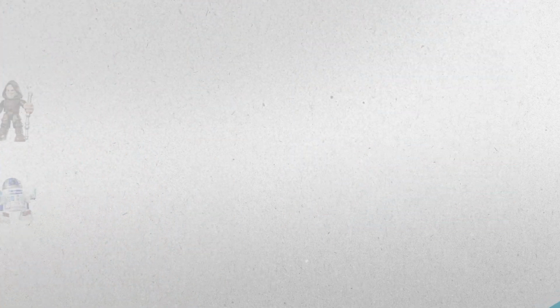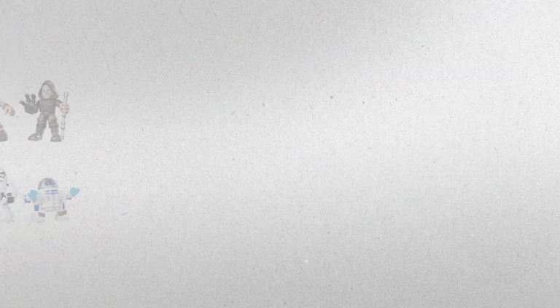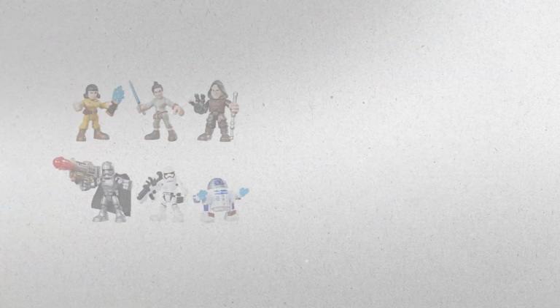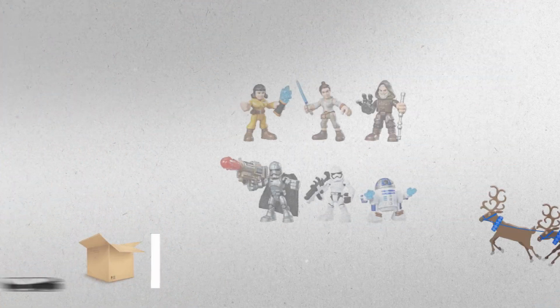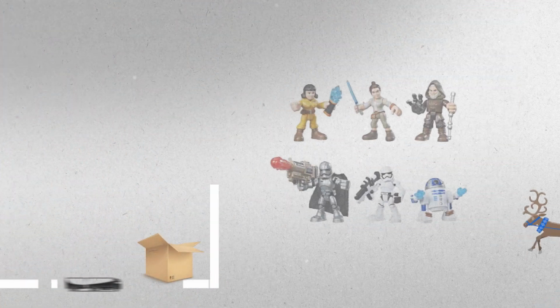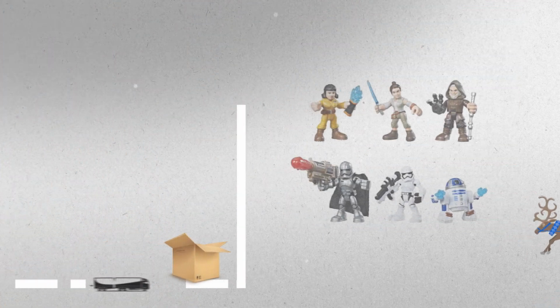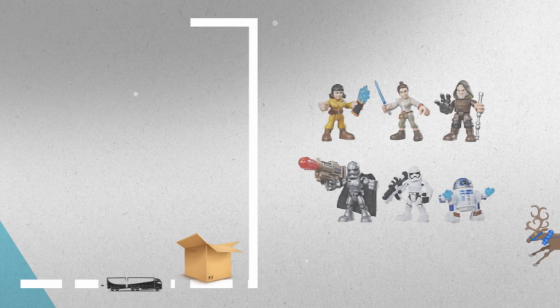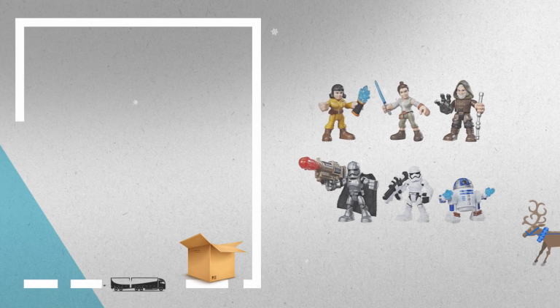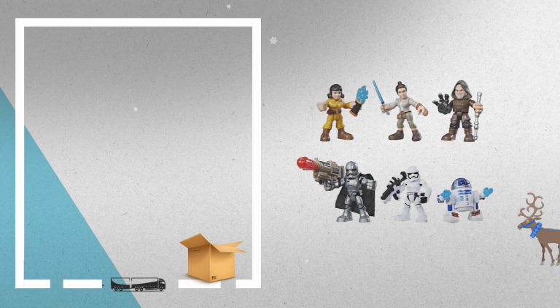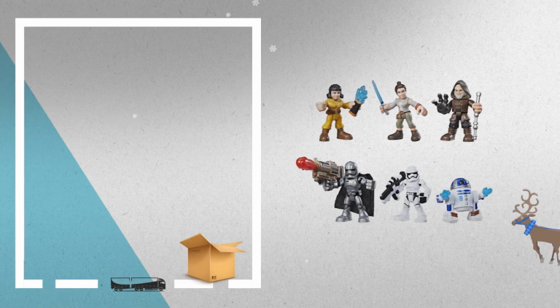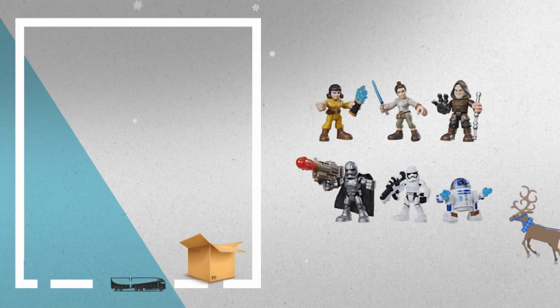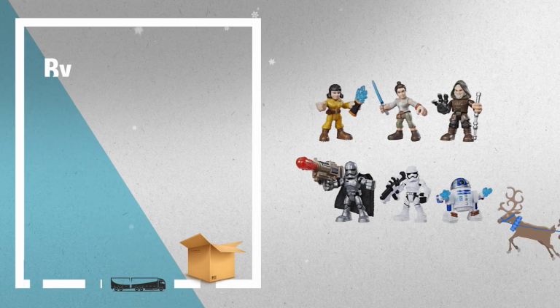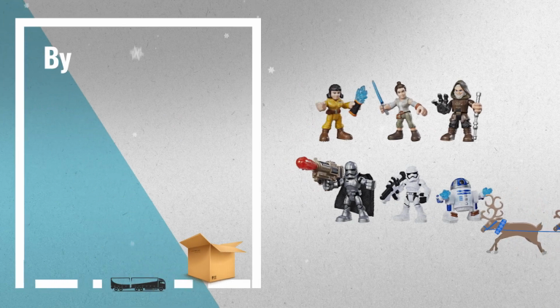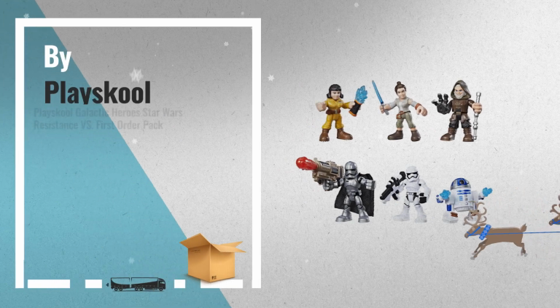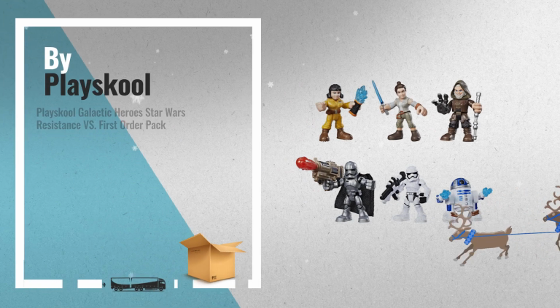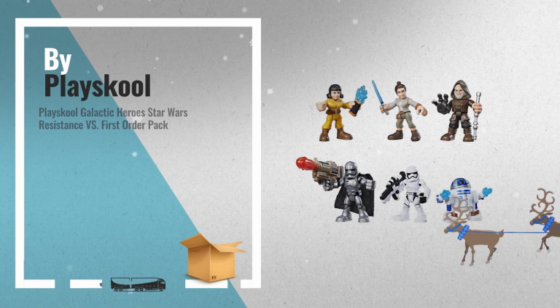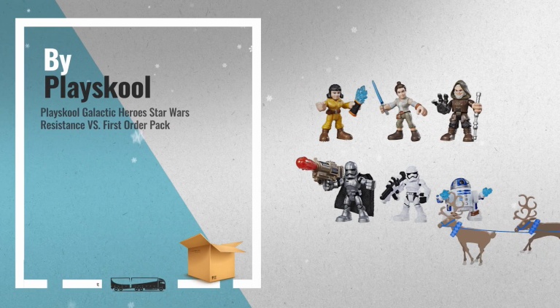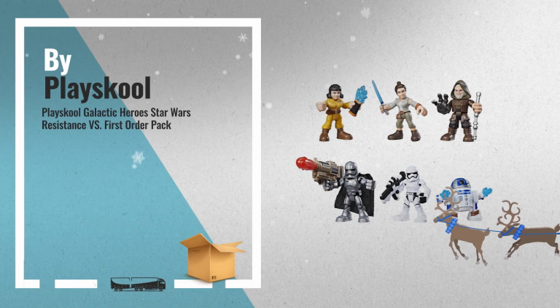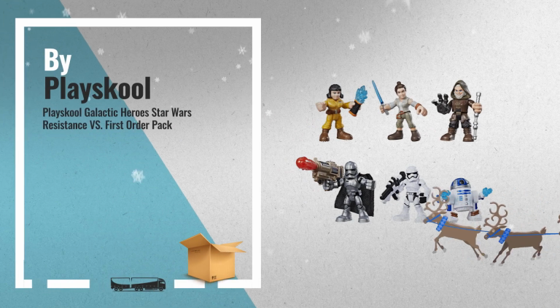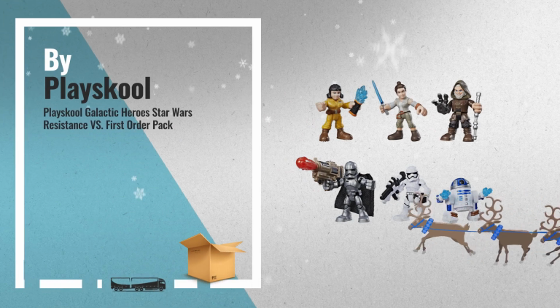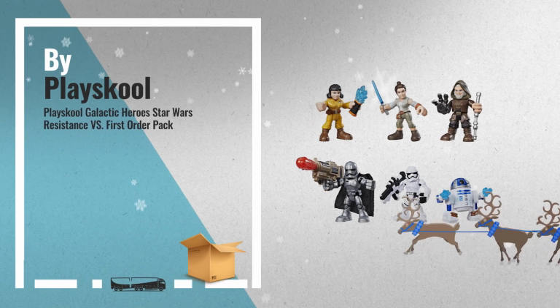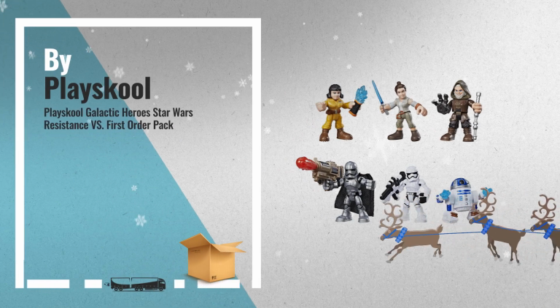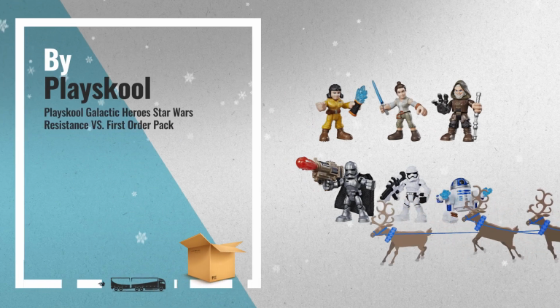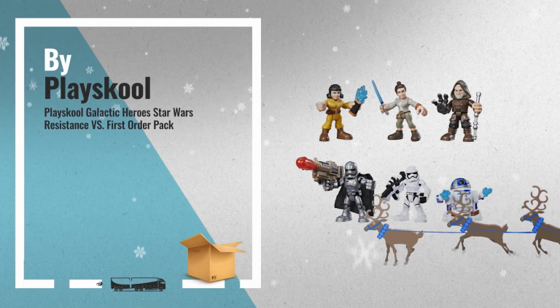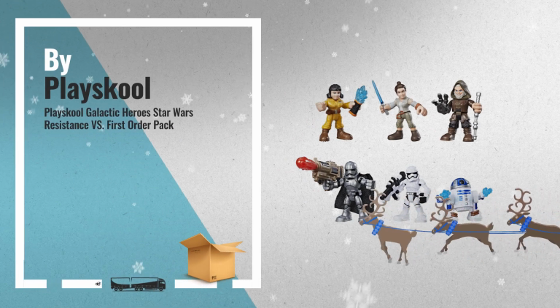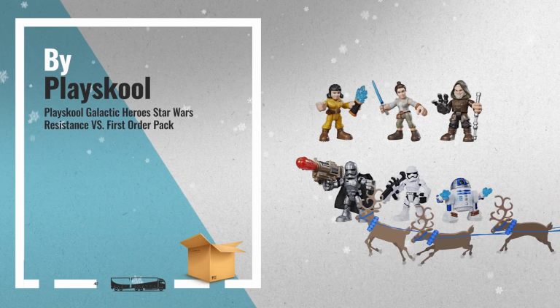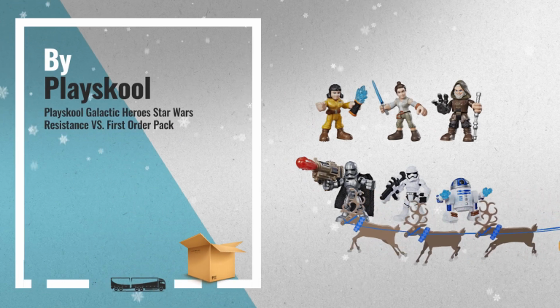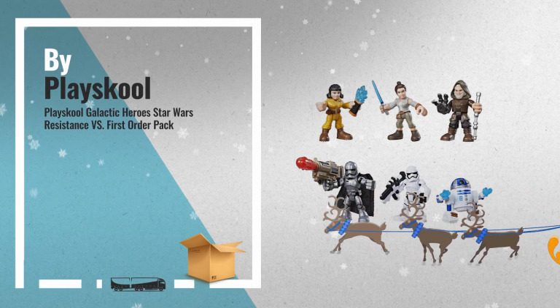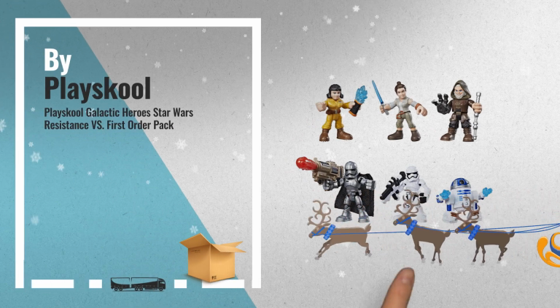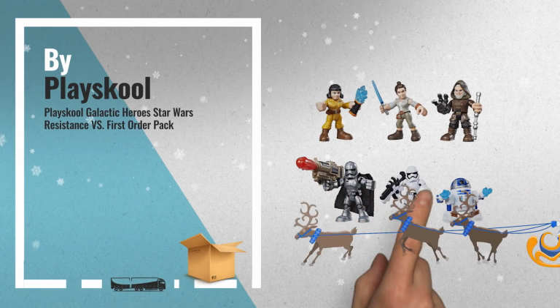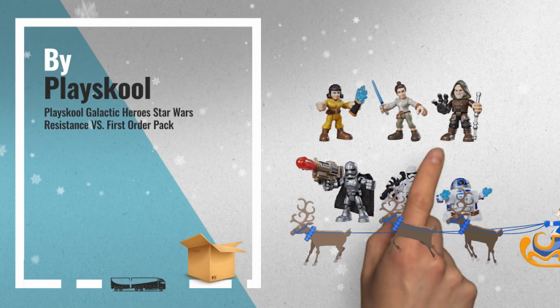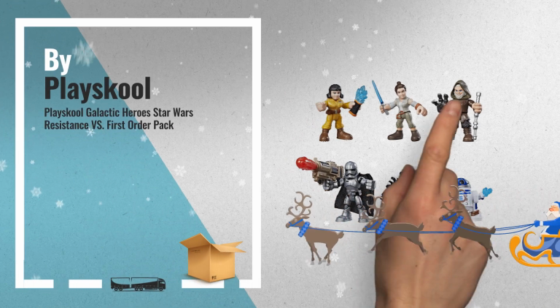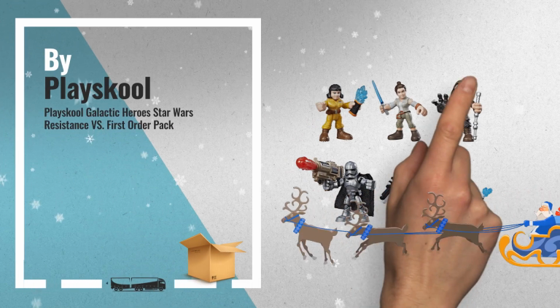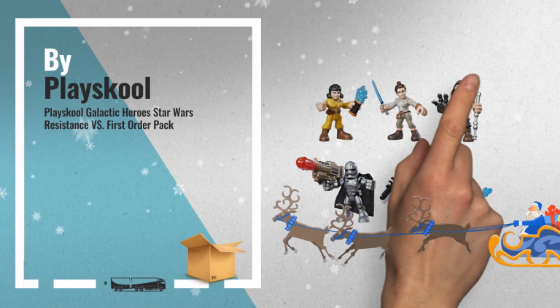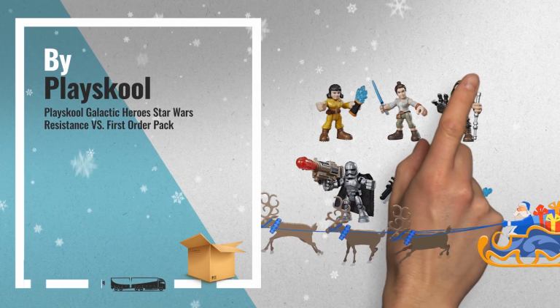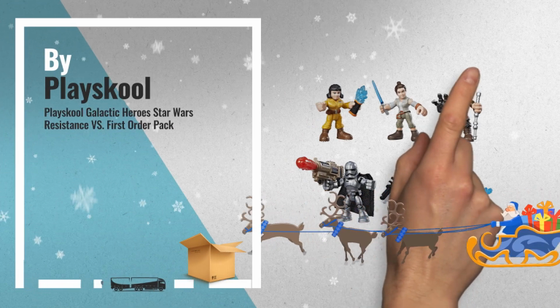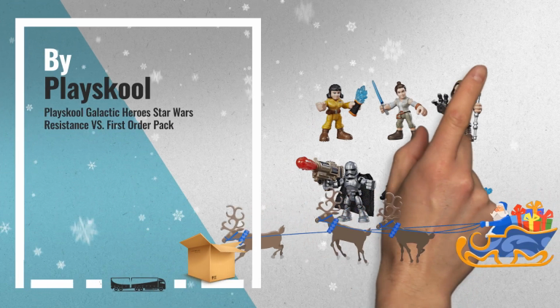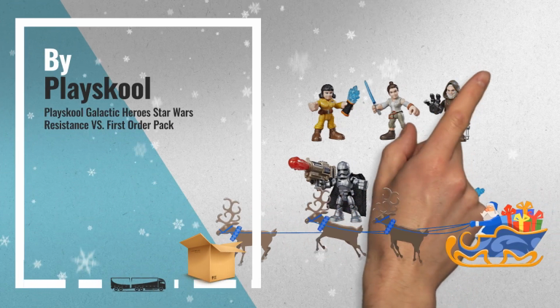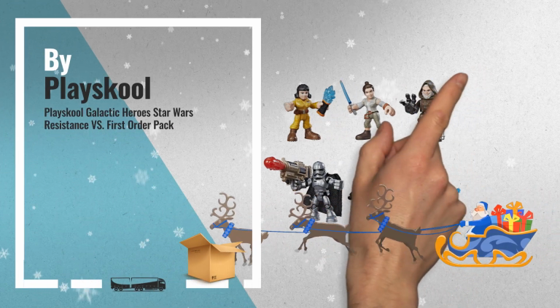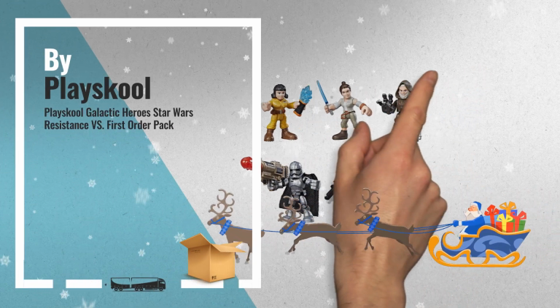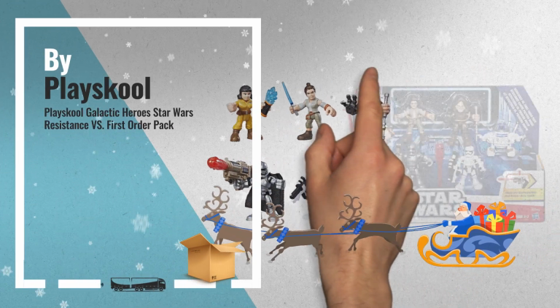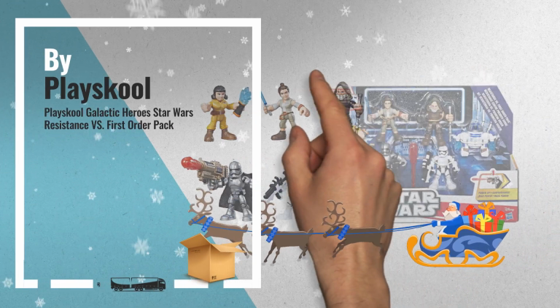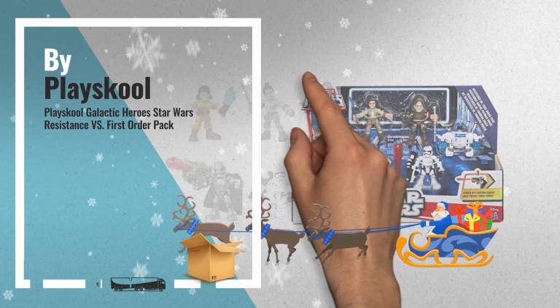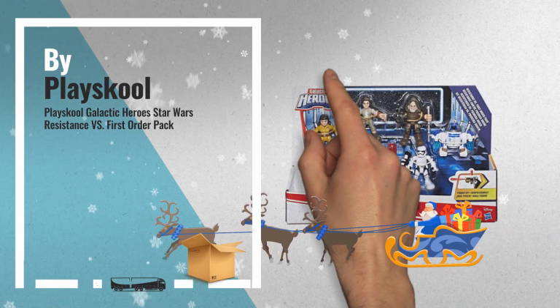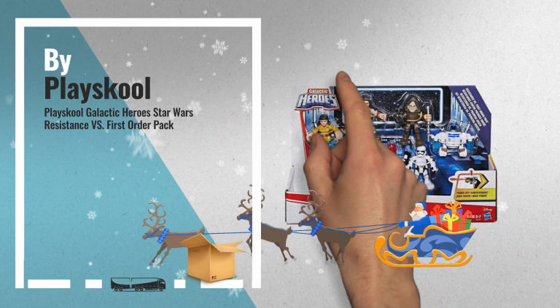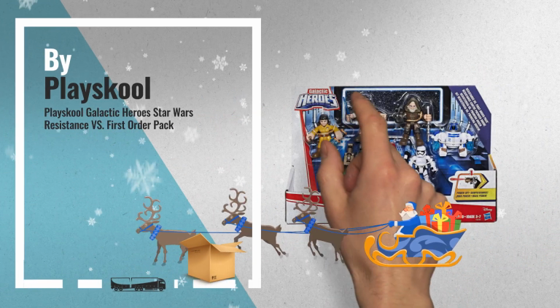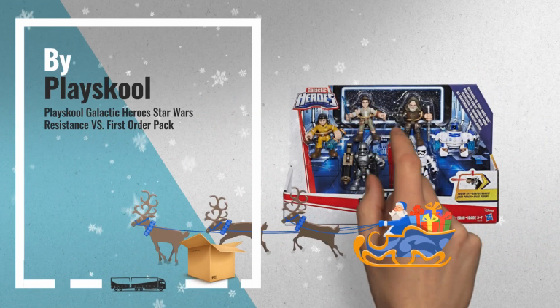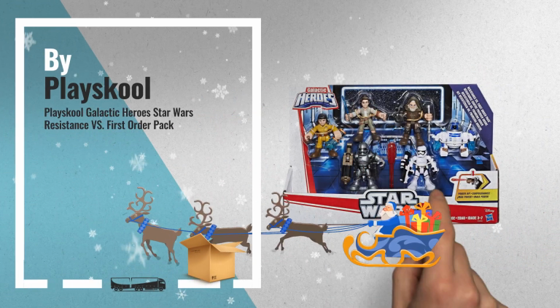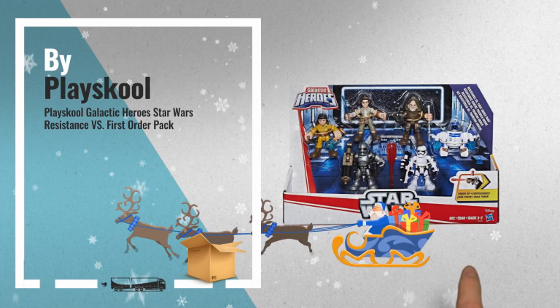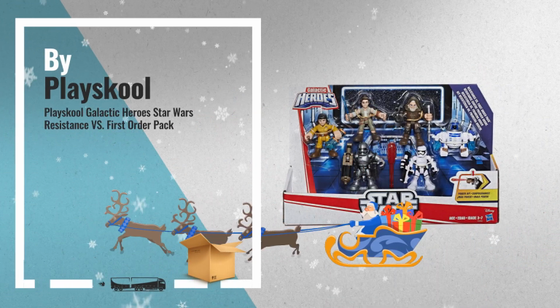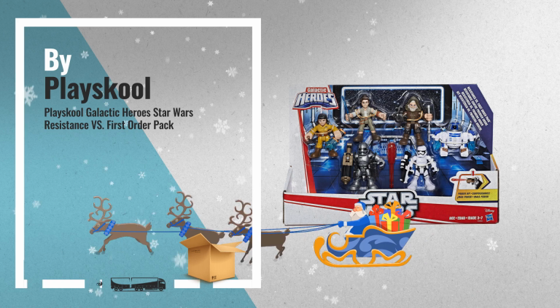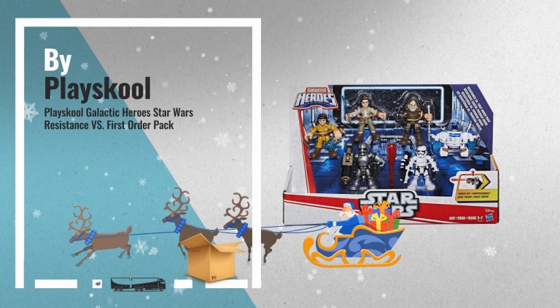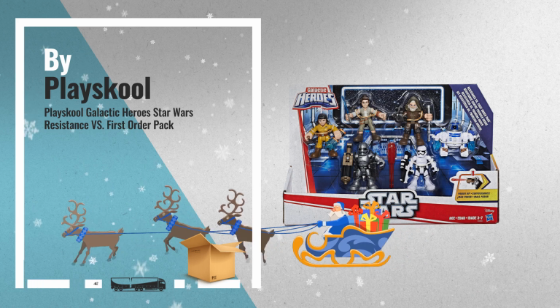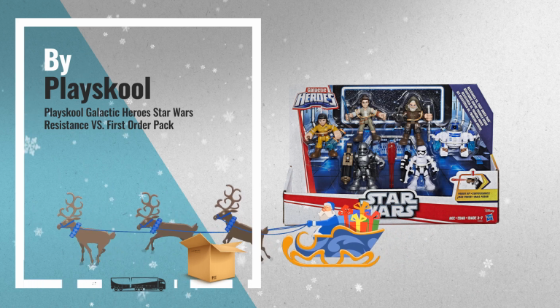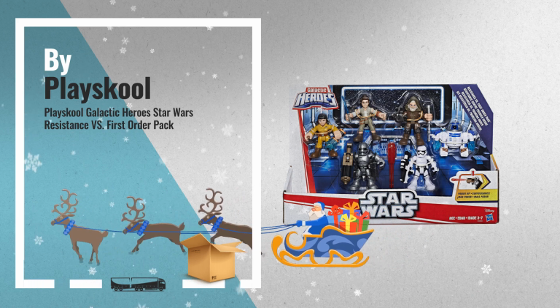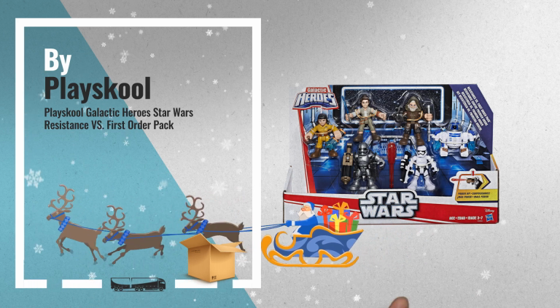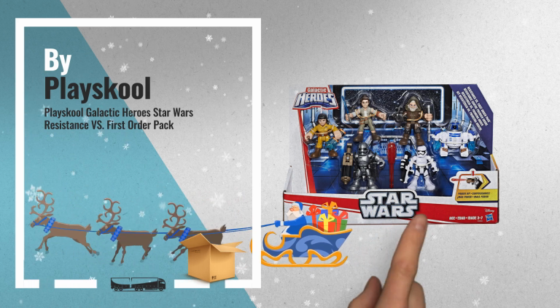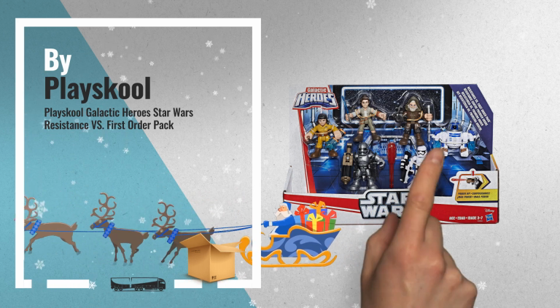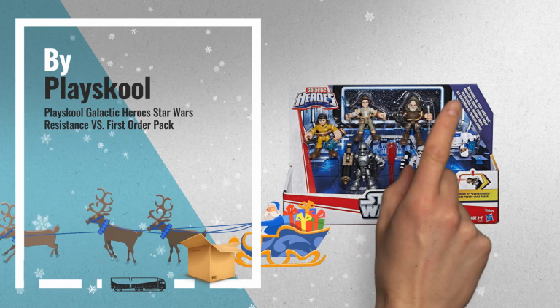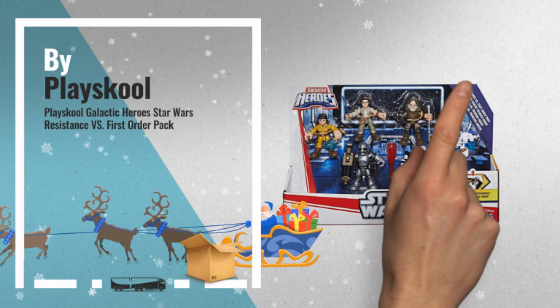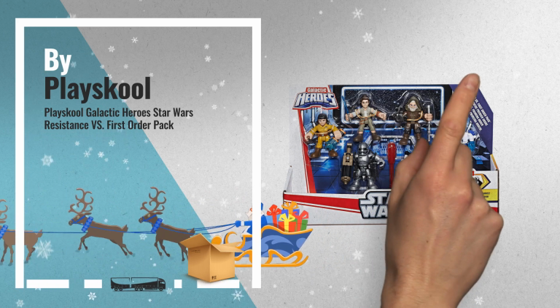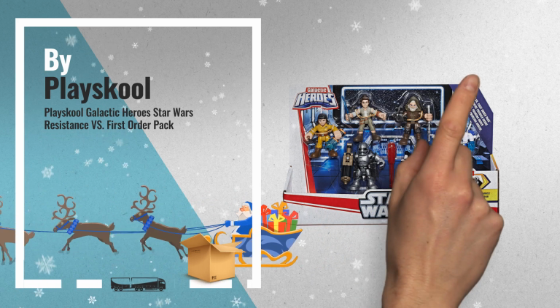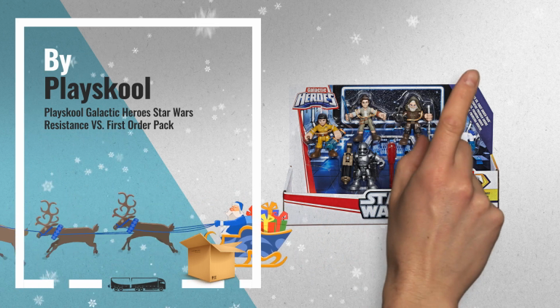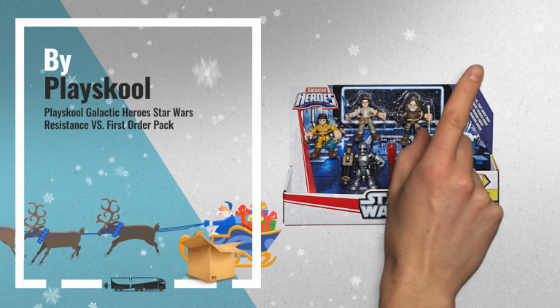Number 6 features six characters from Star Wars: The Last Jedi. Figures have a power-up arm feature.